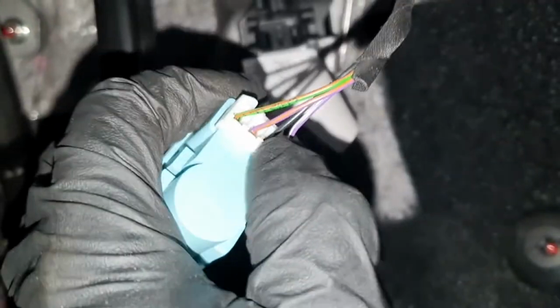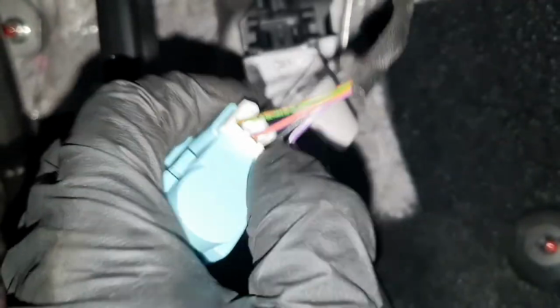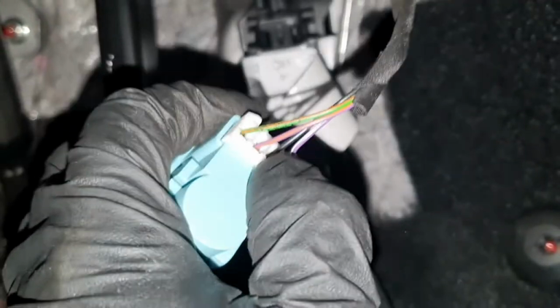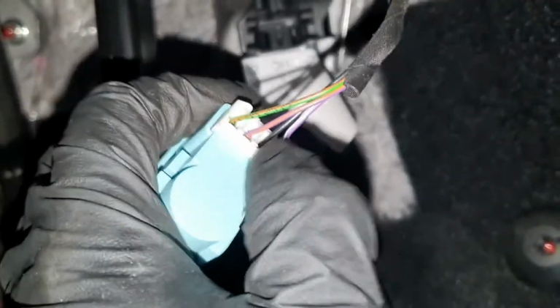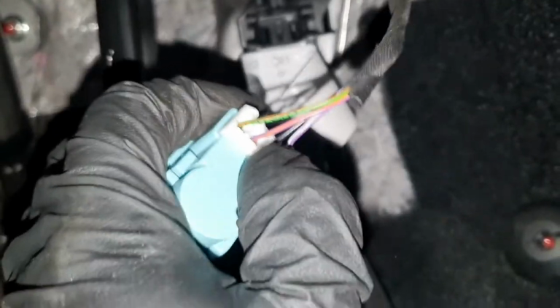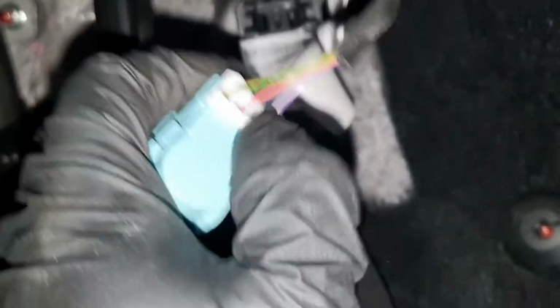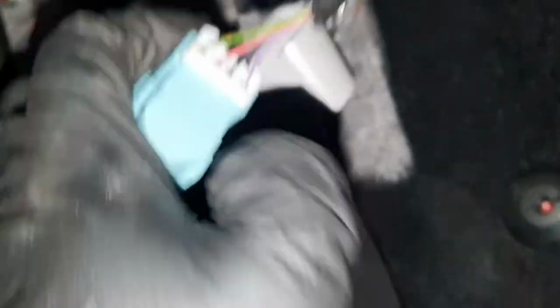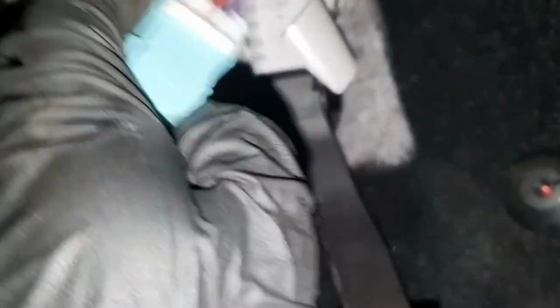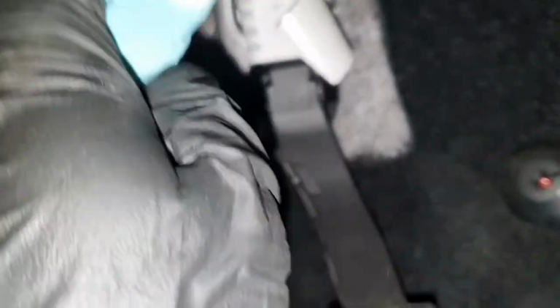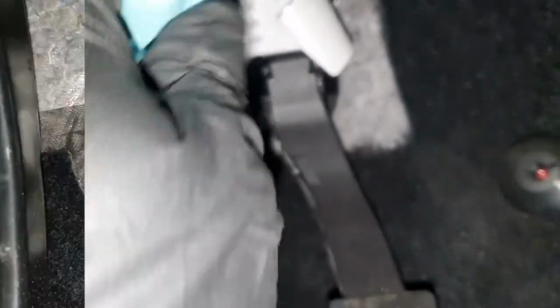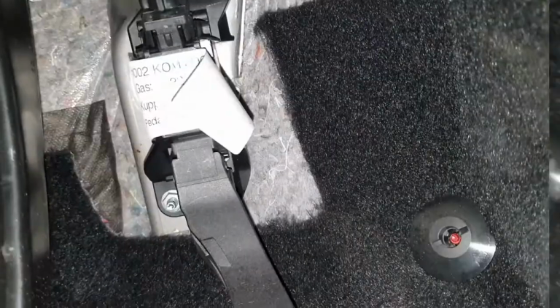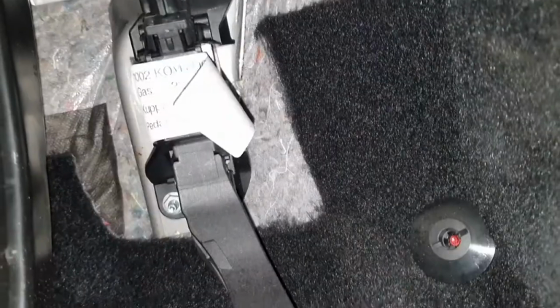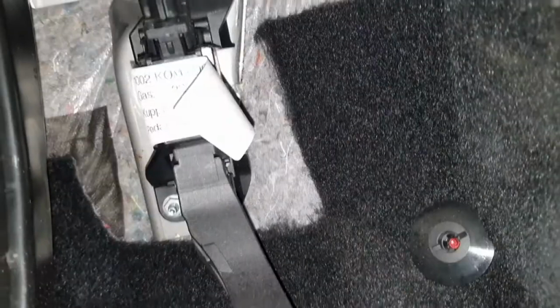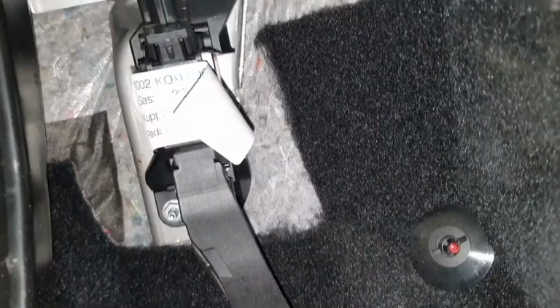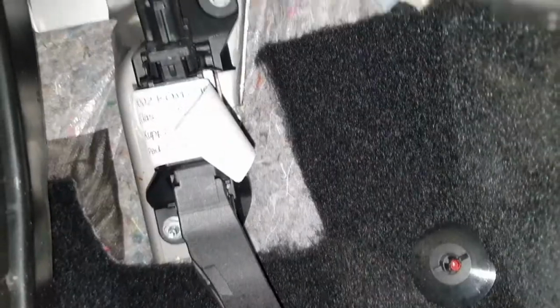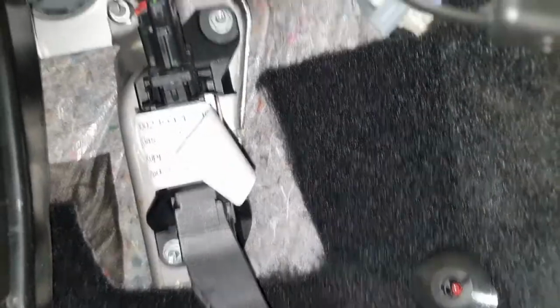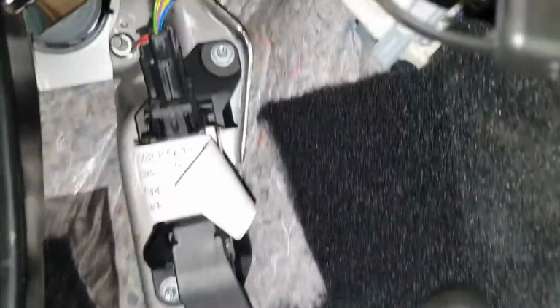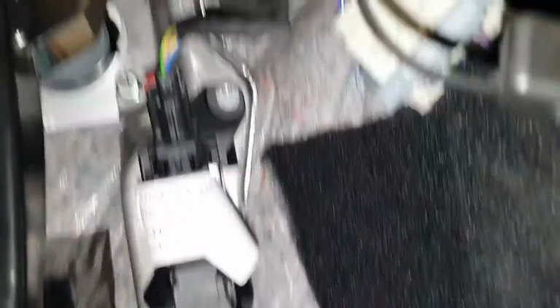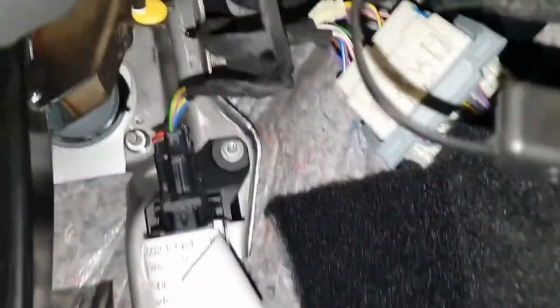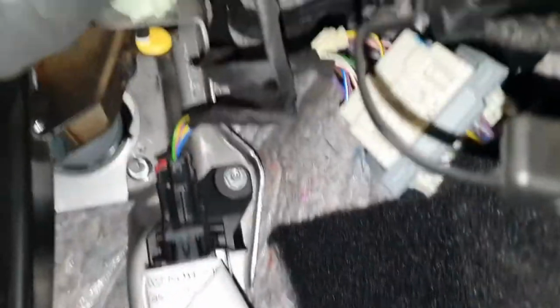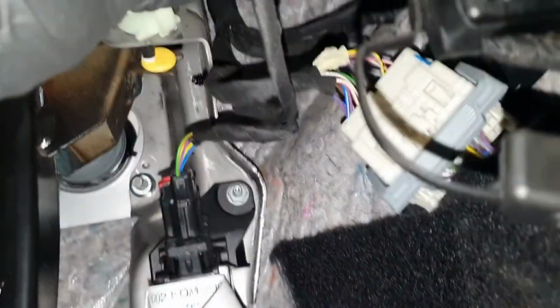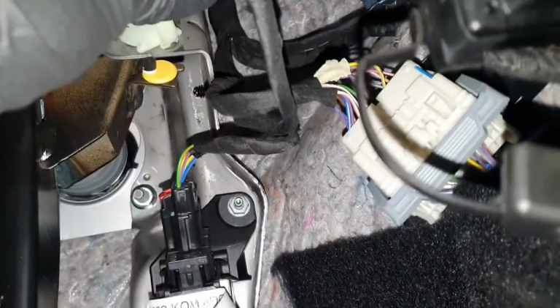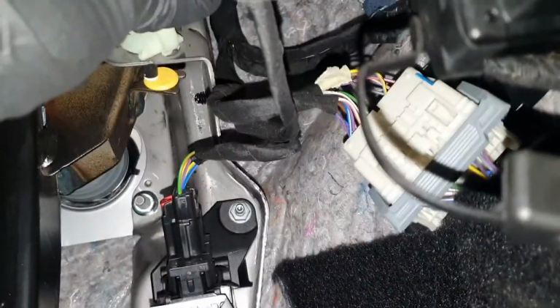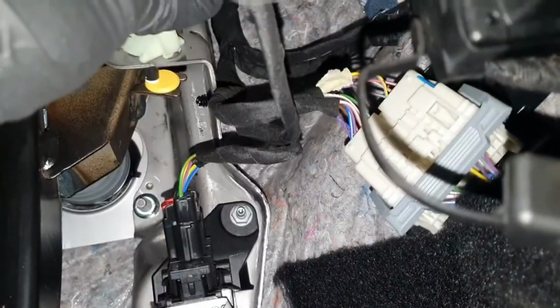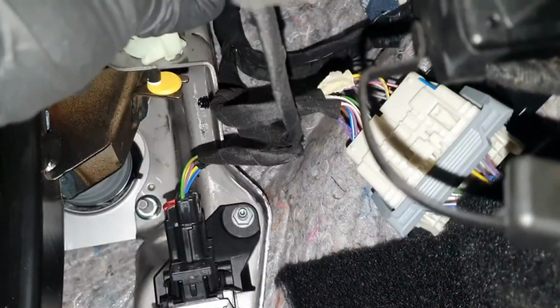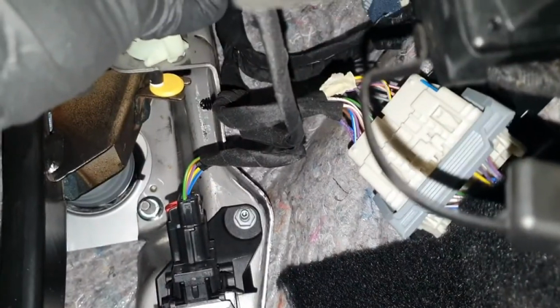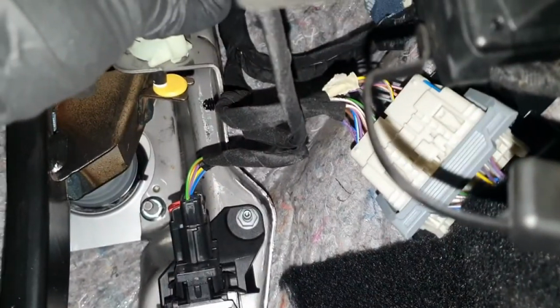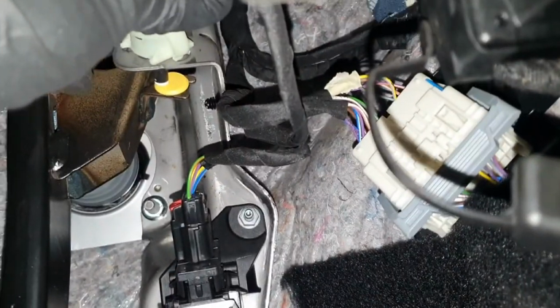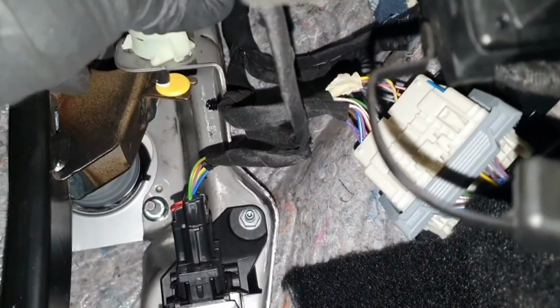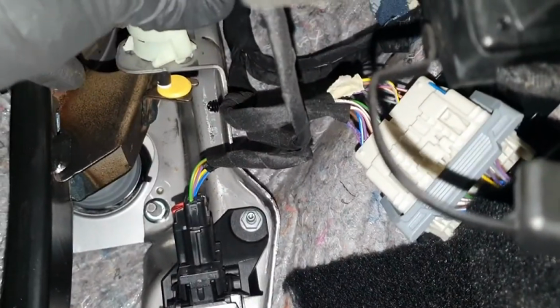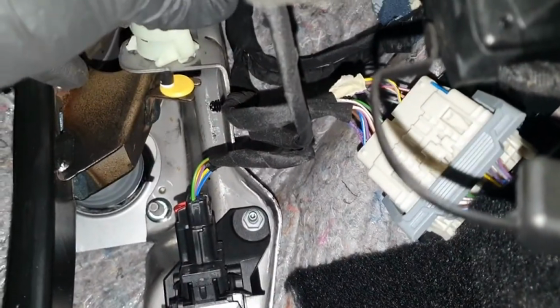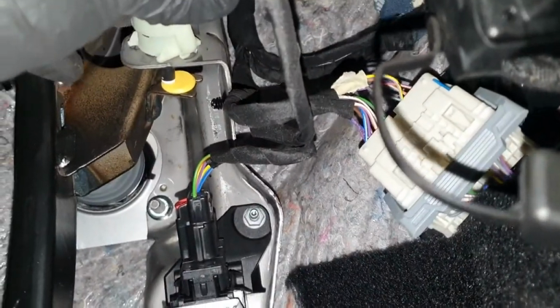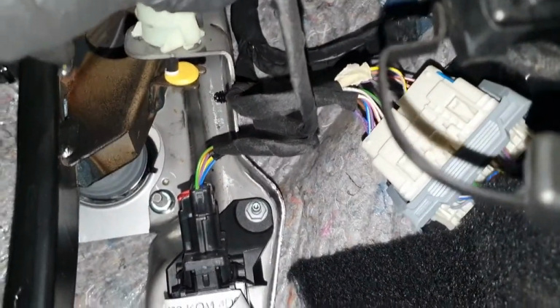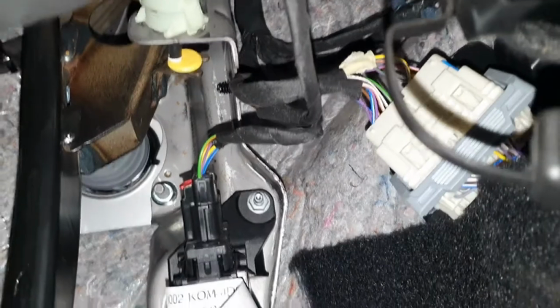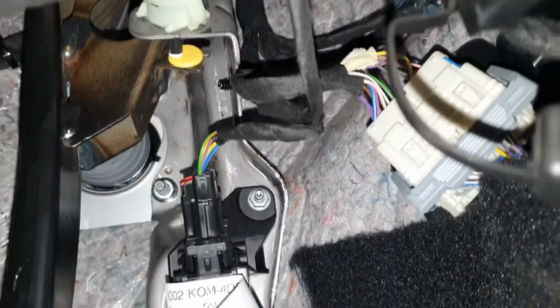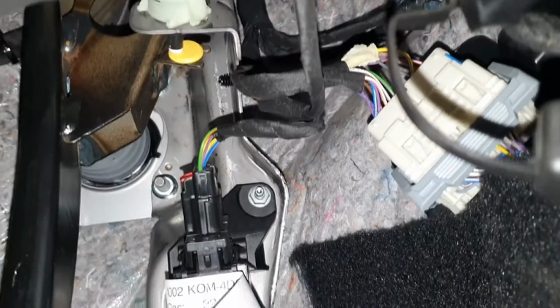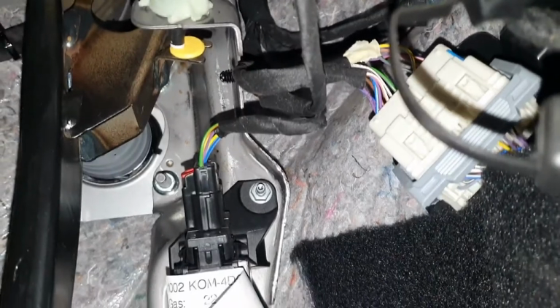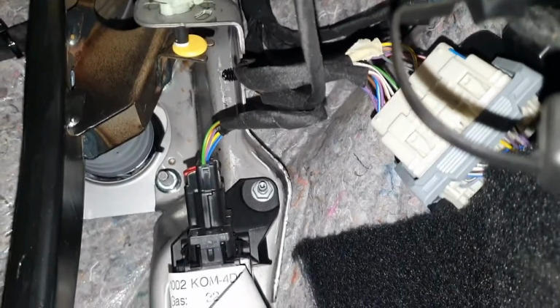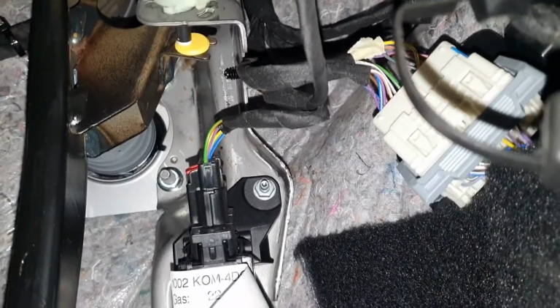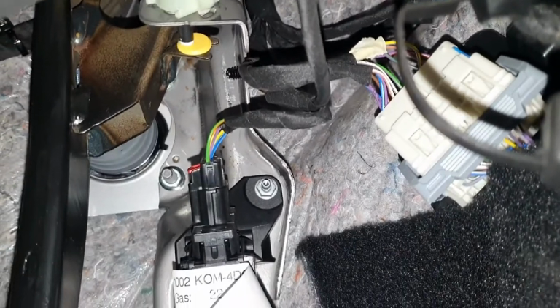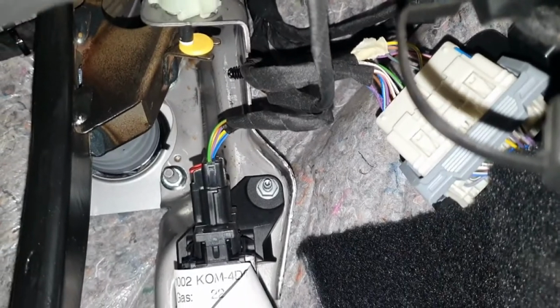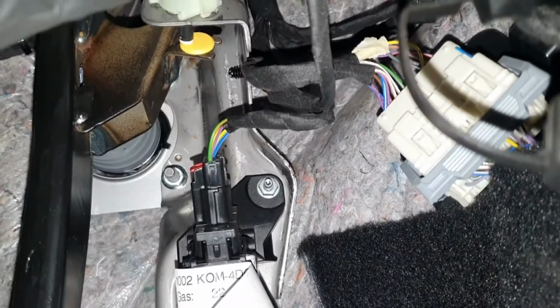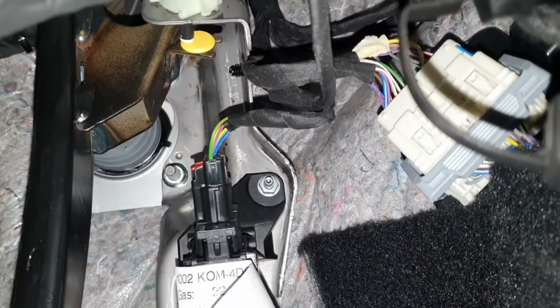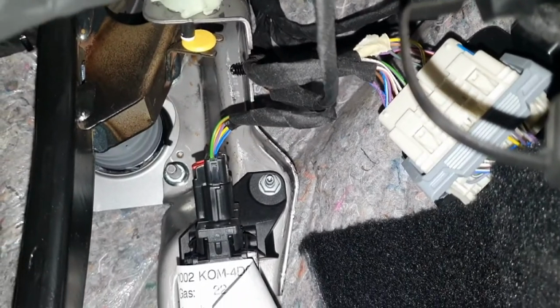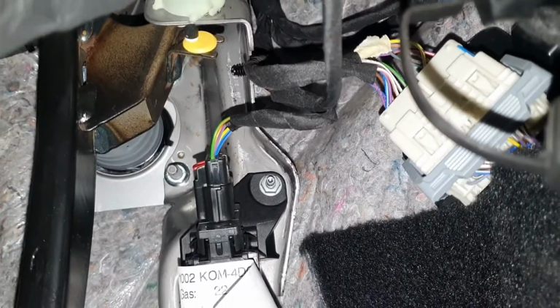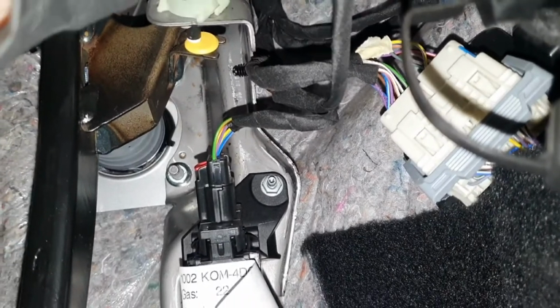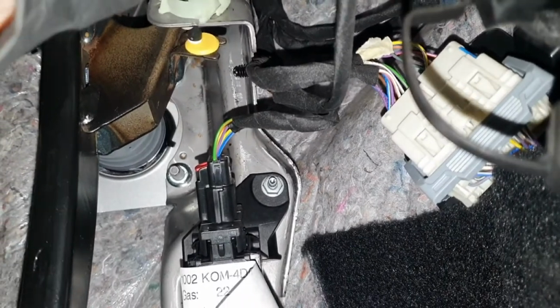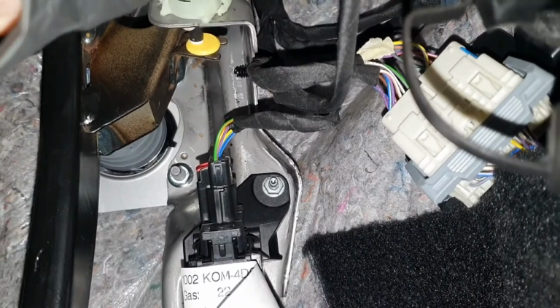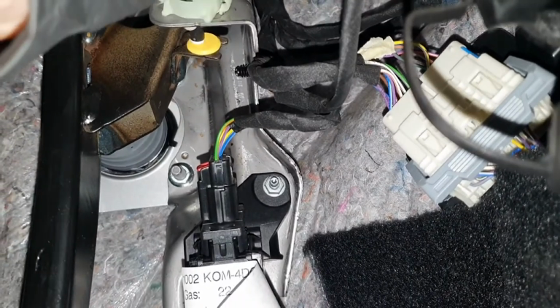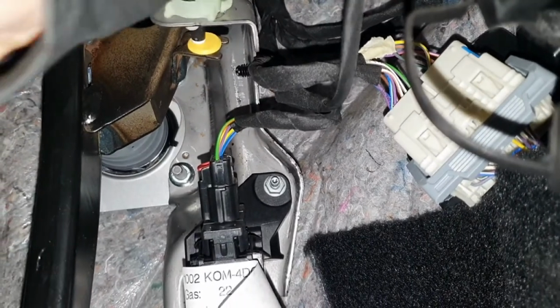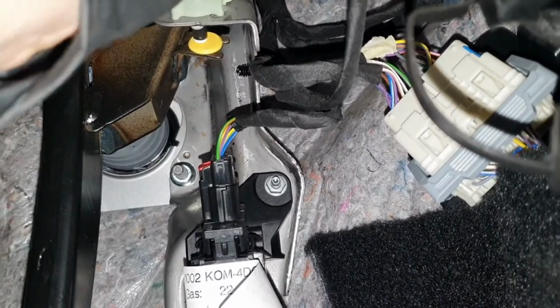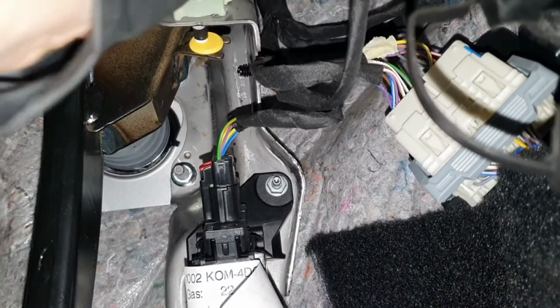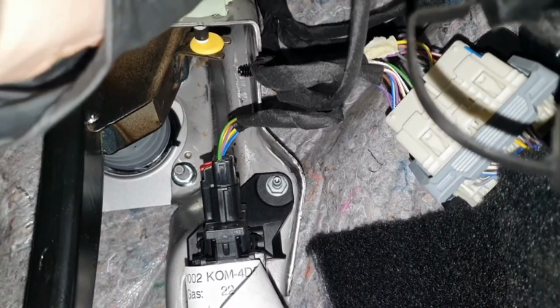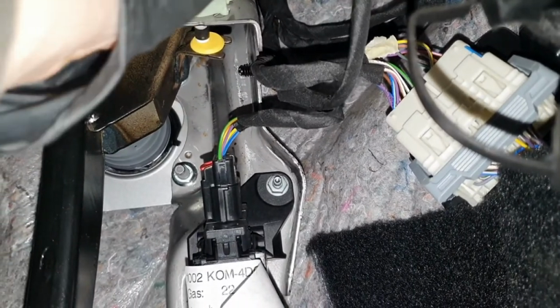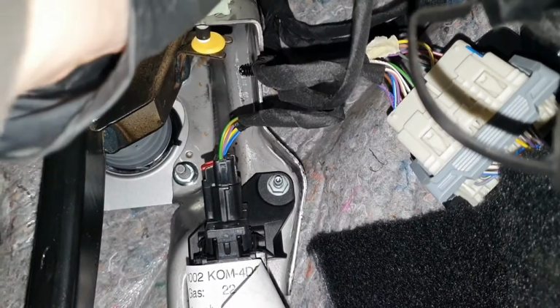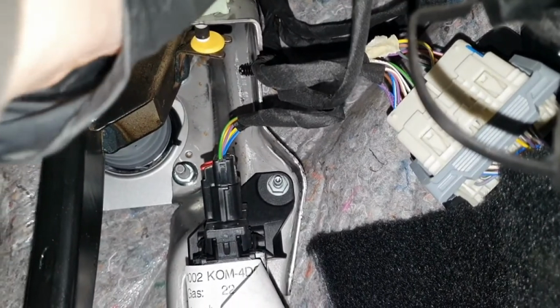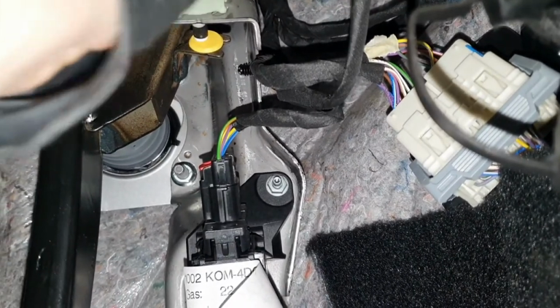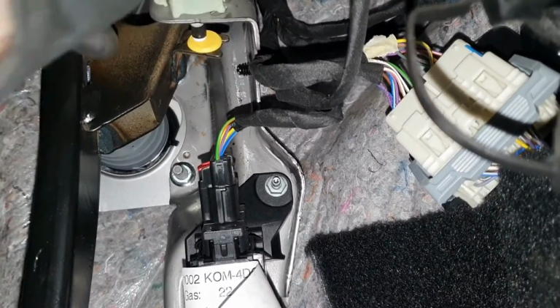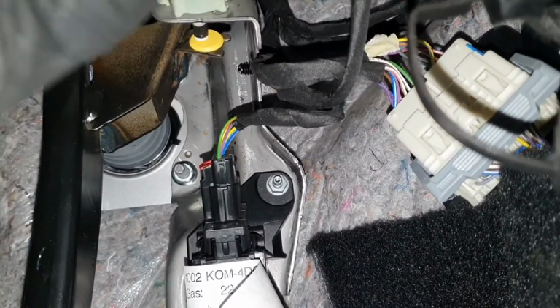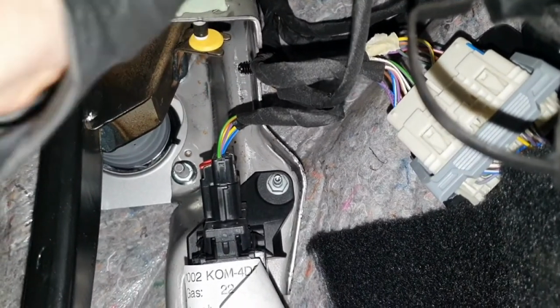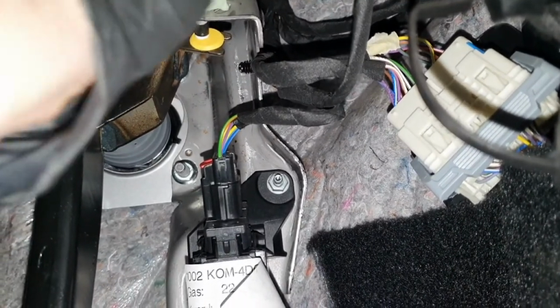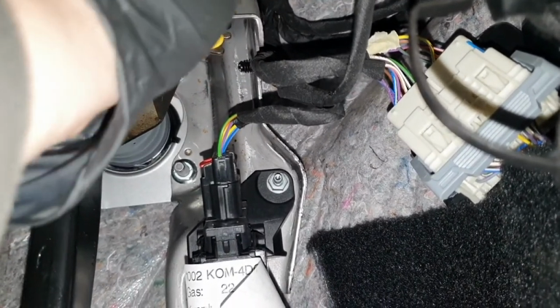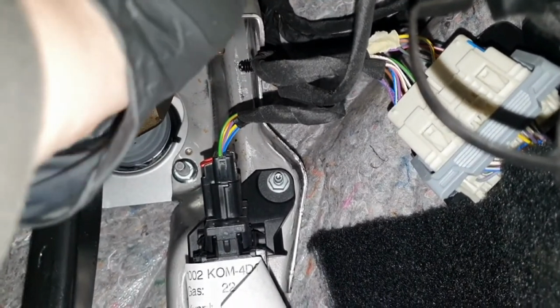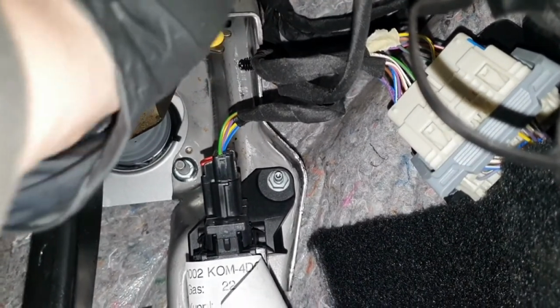Connect the new connector up, align your marks, and turn anti-clockwise.